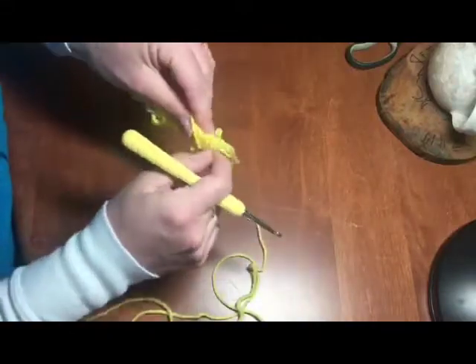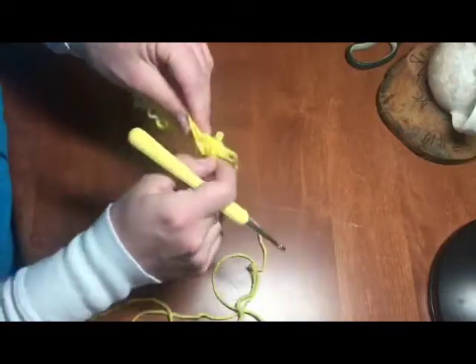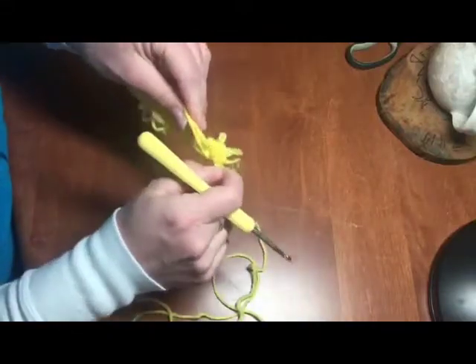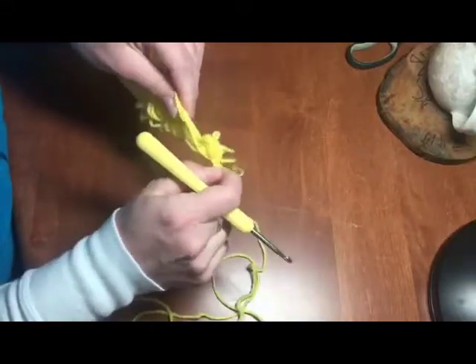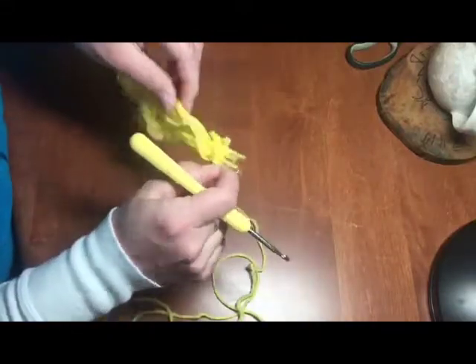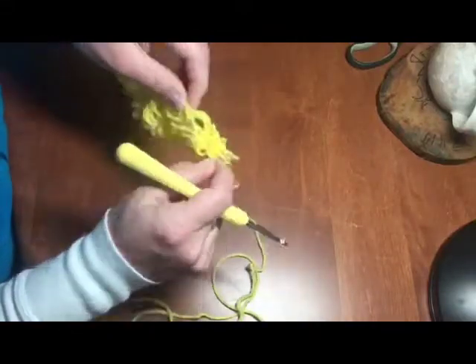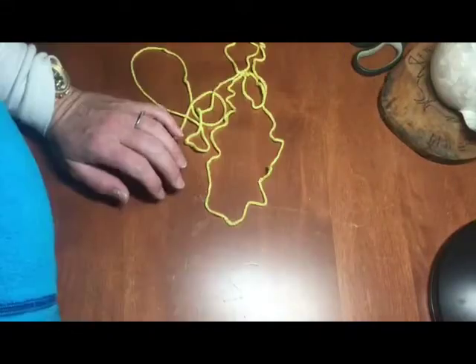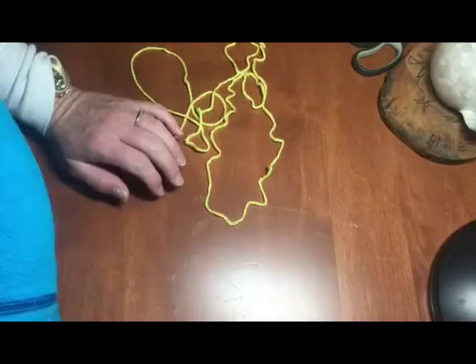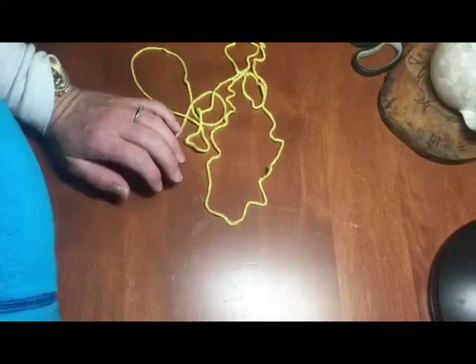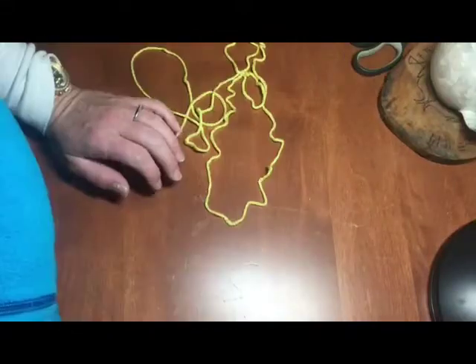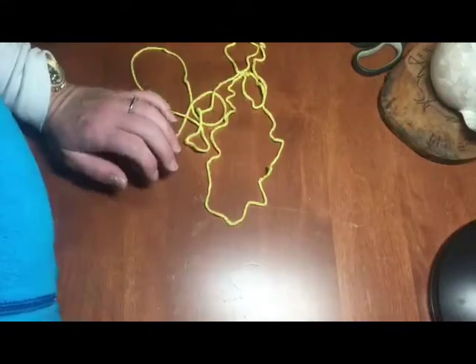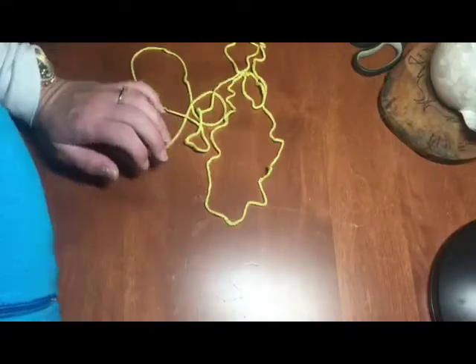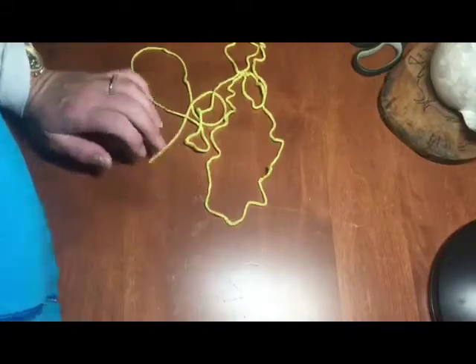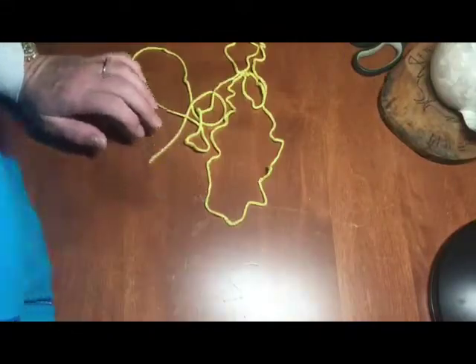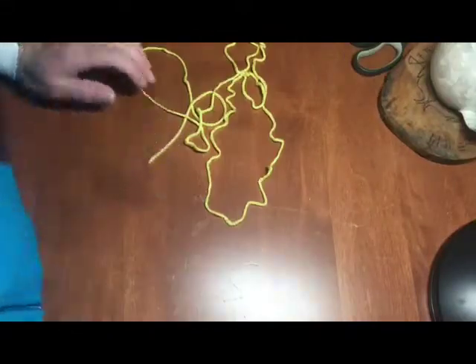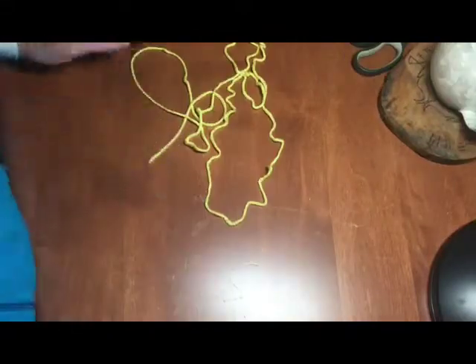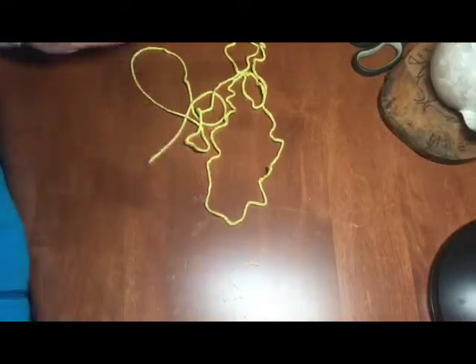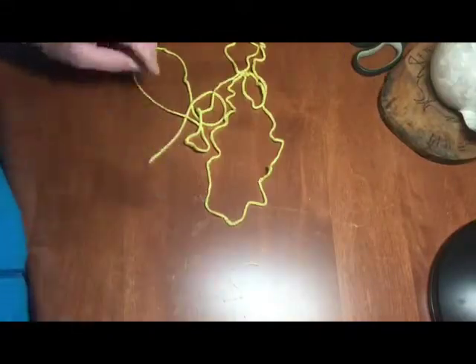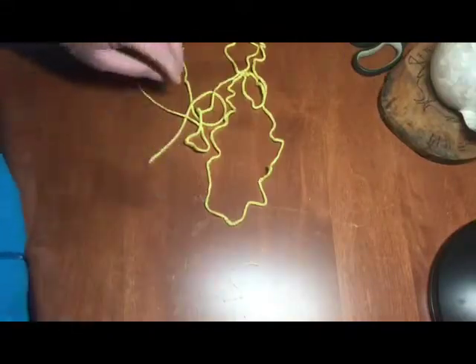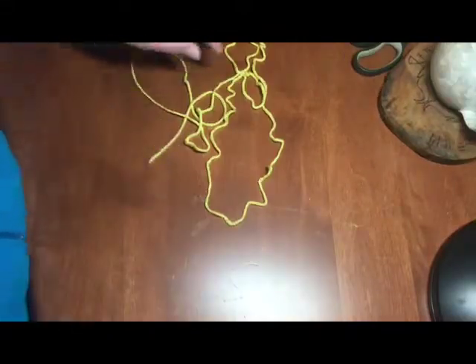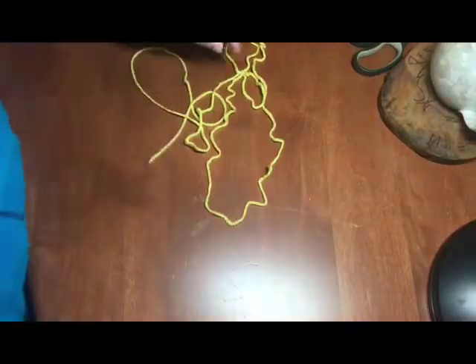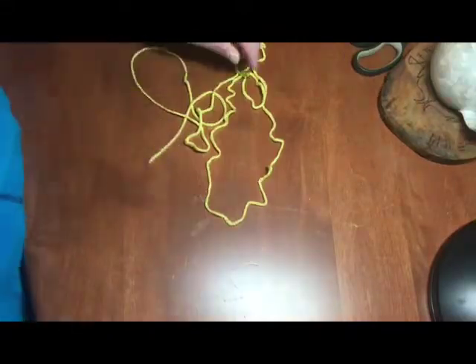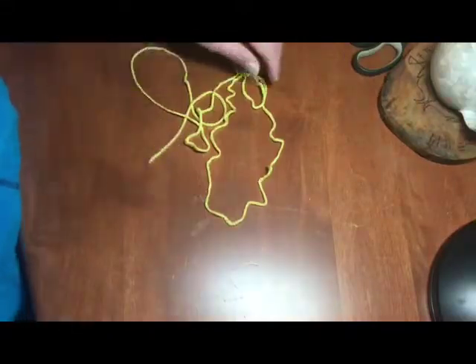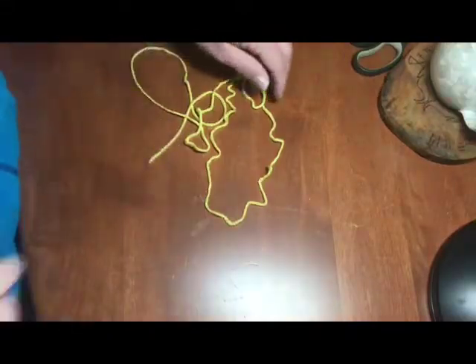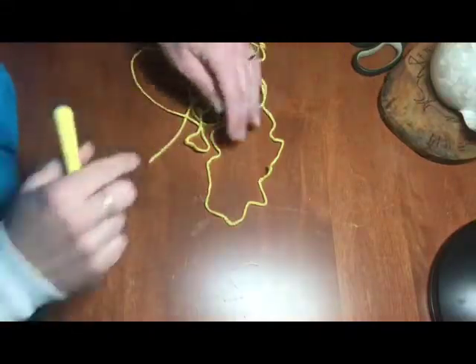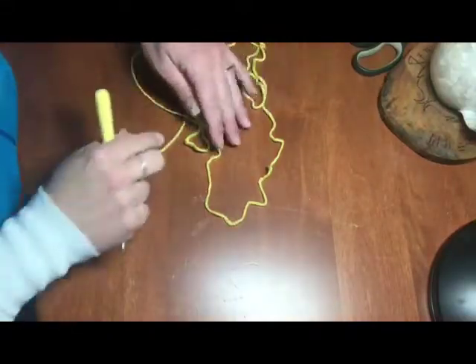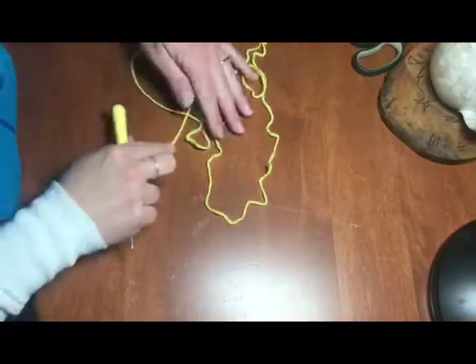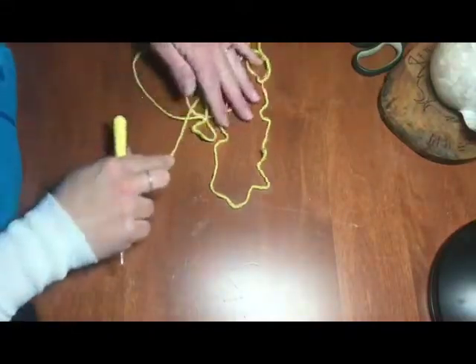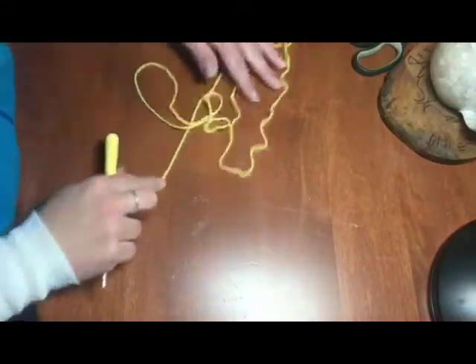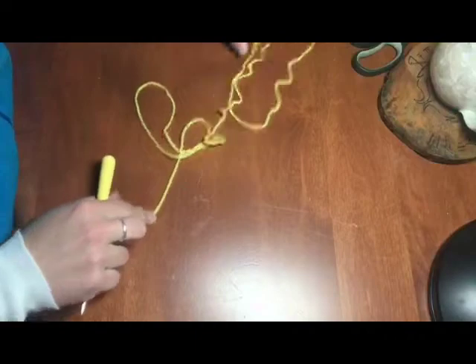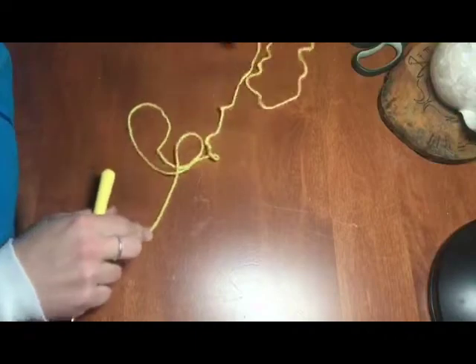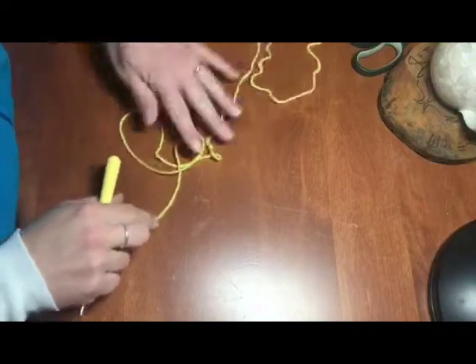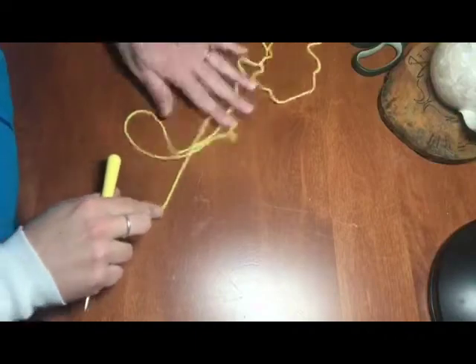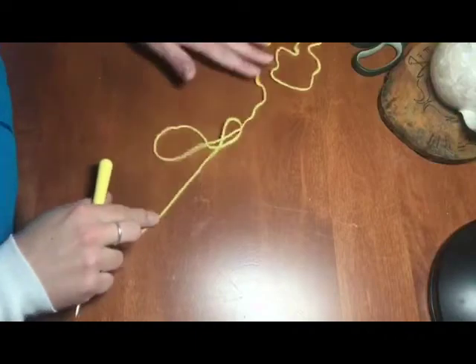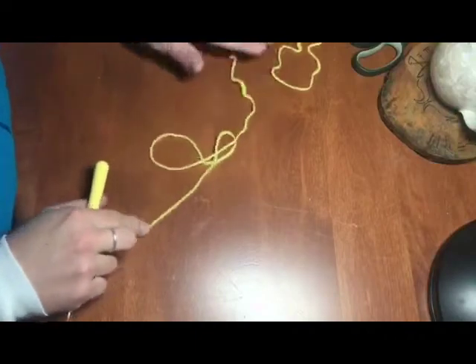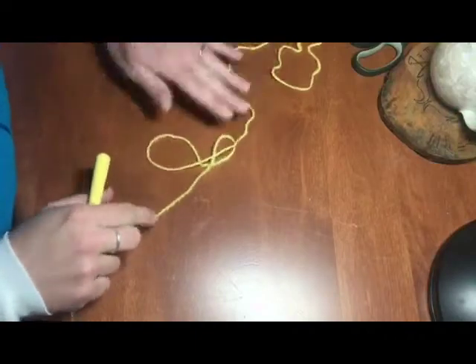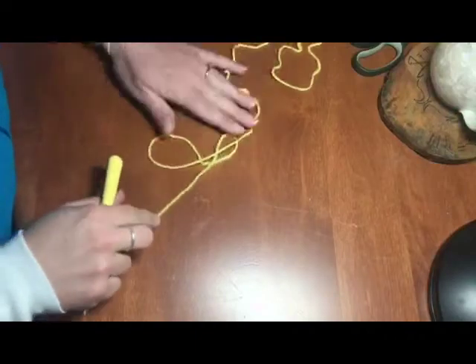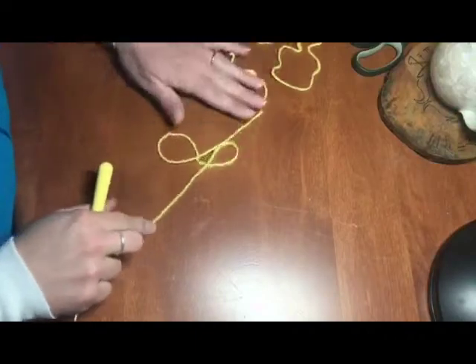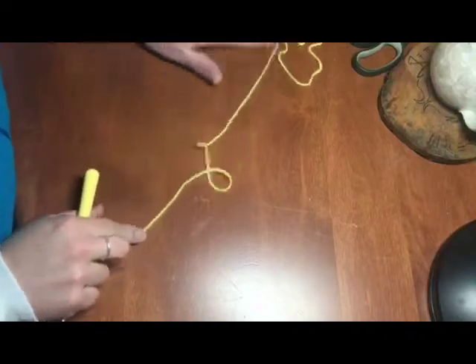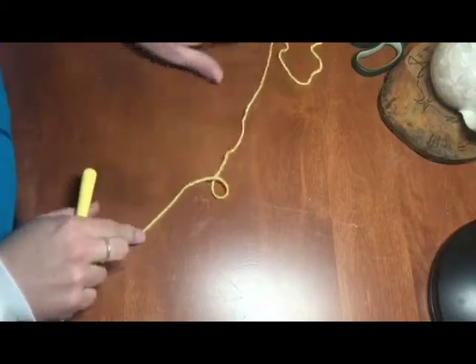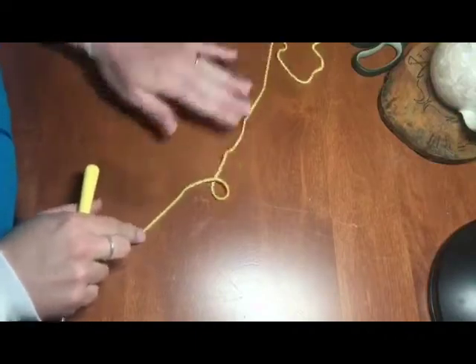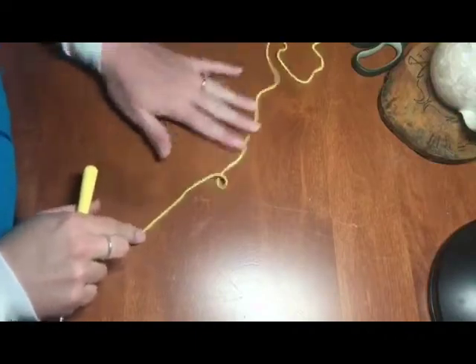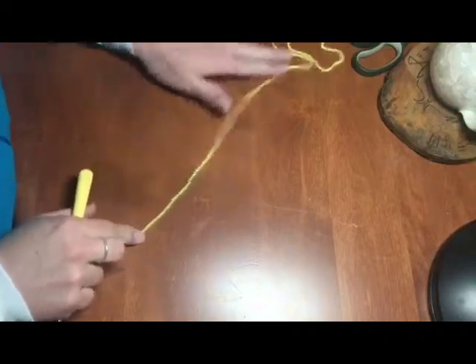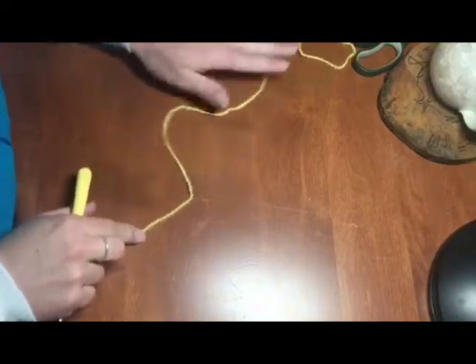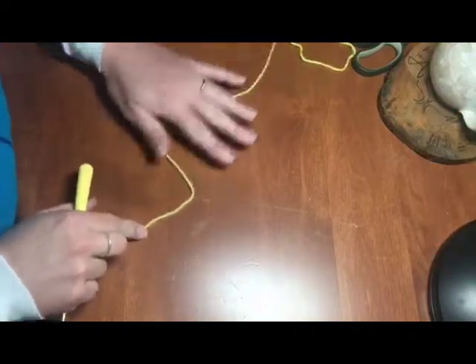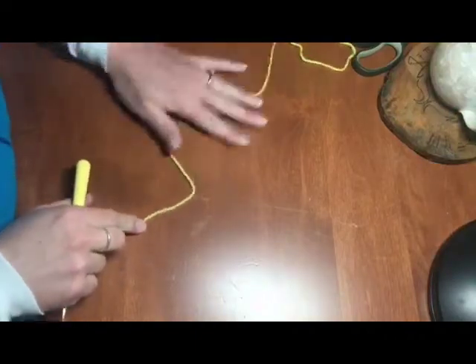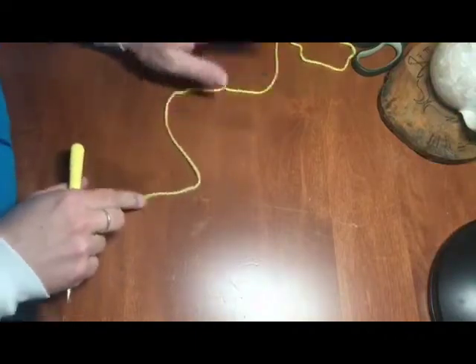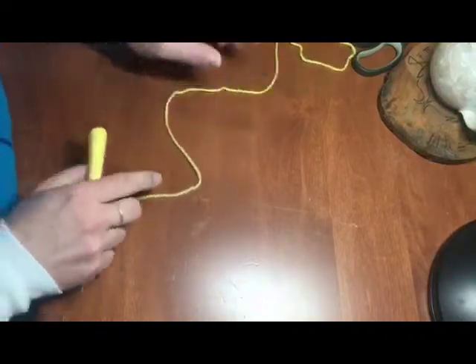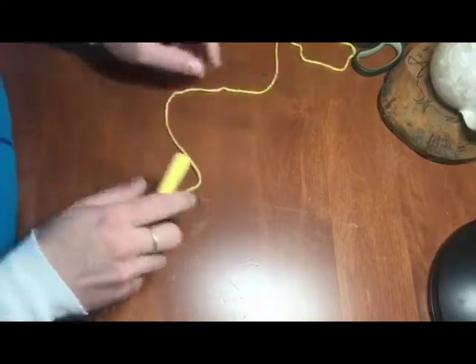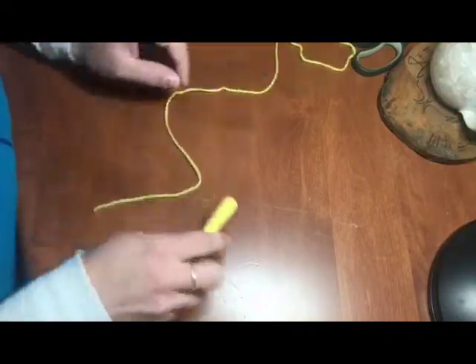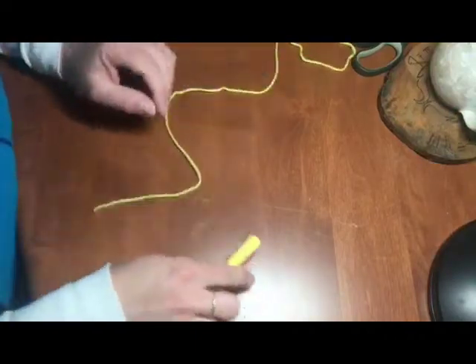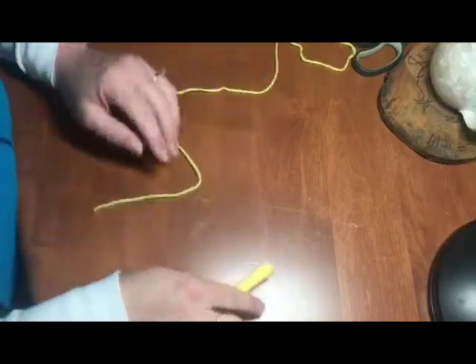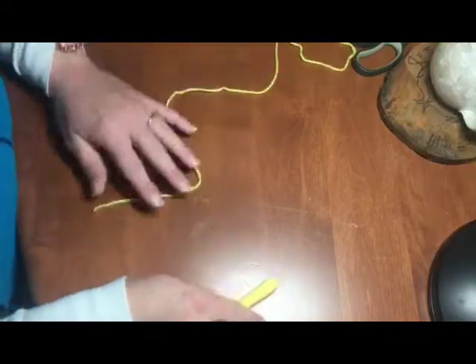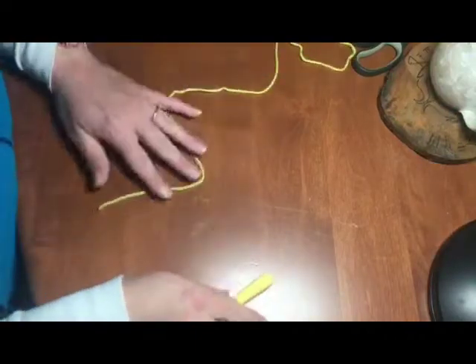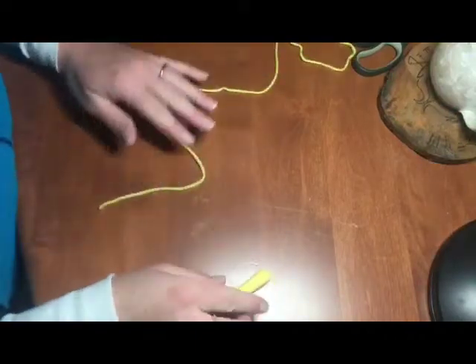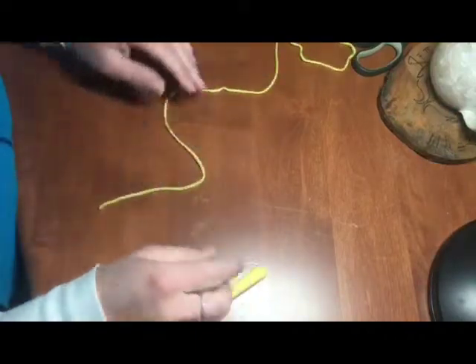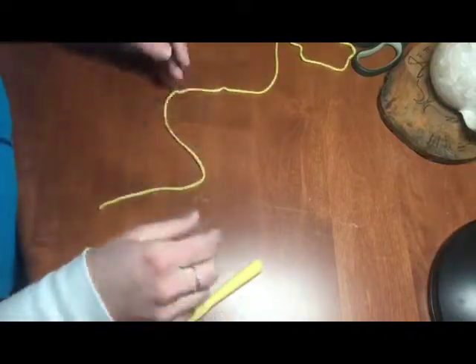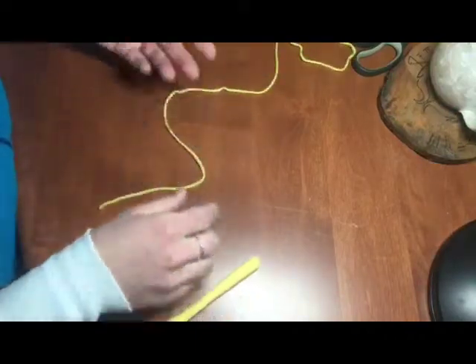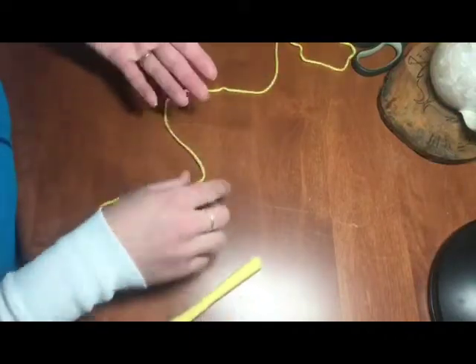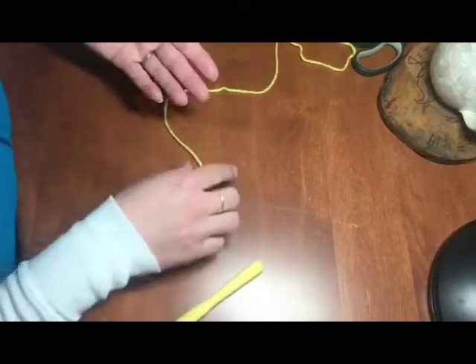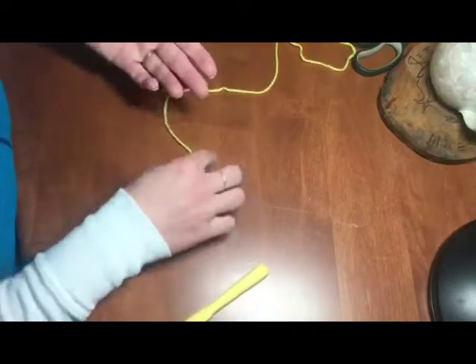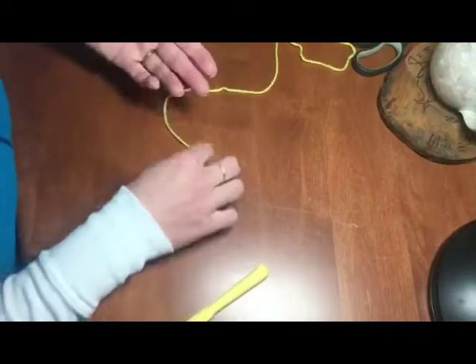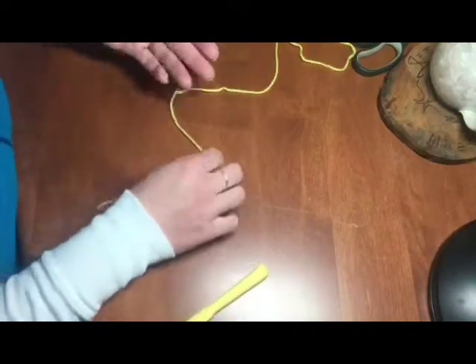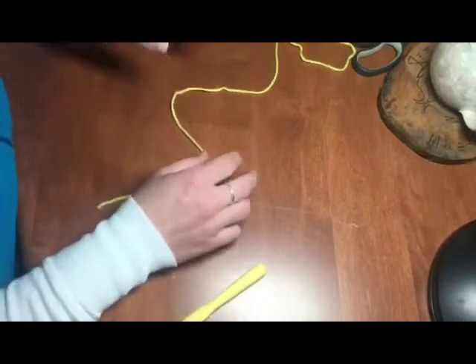Let me fix my yarn real quick — got it untangled. It doesn't usually do that, but every once in a while it will.